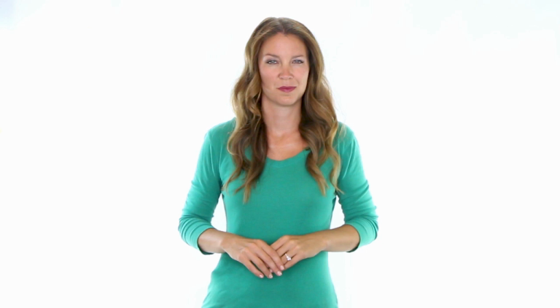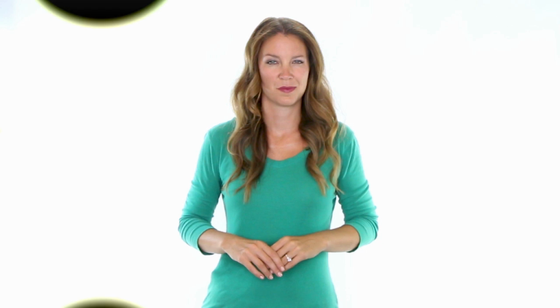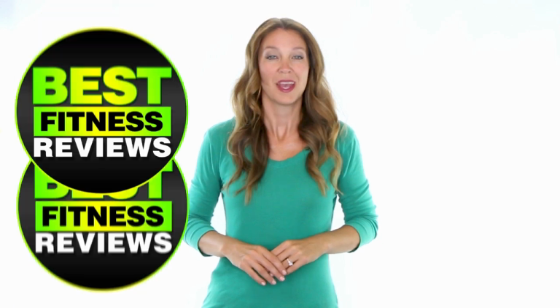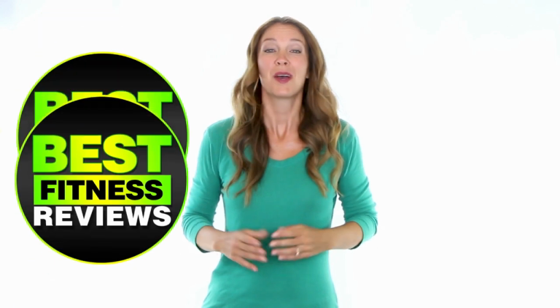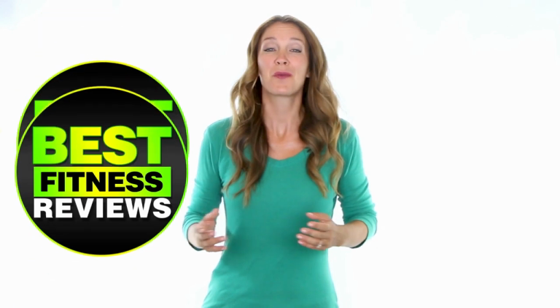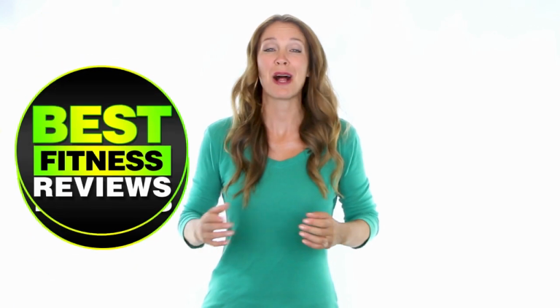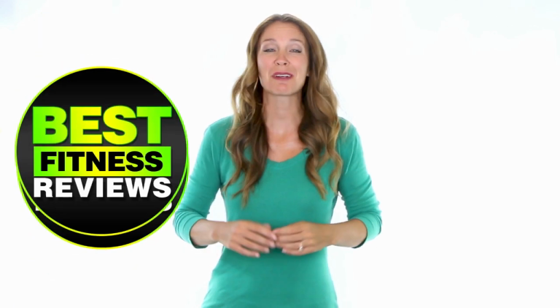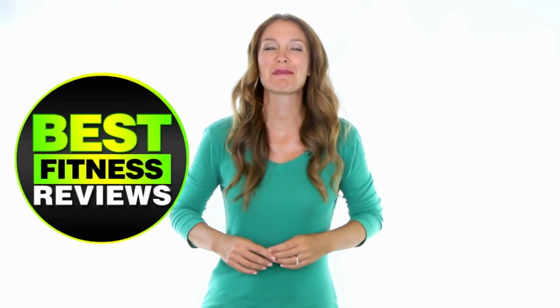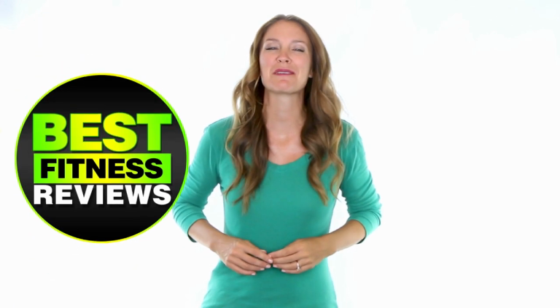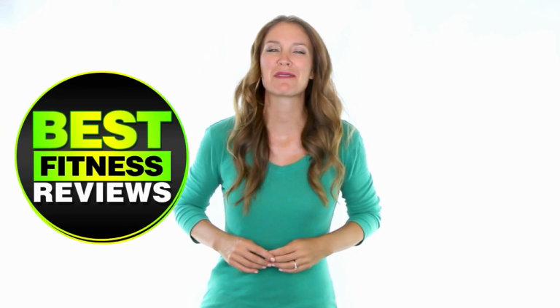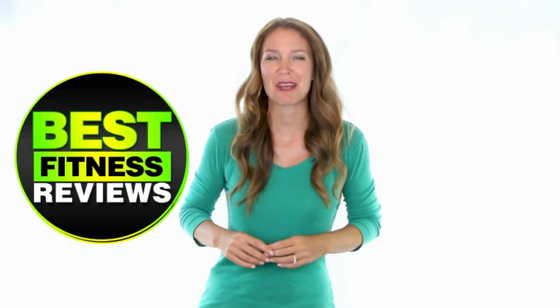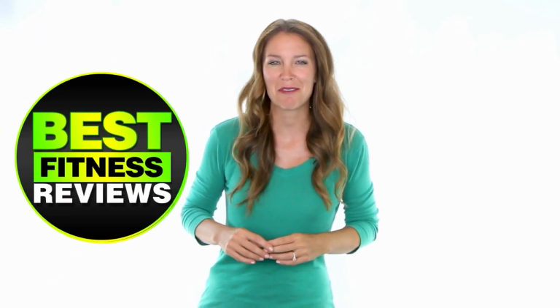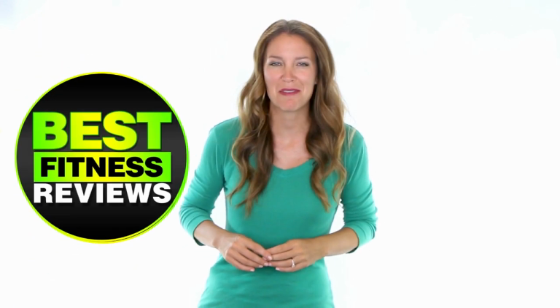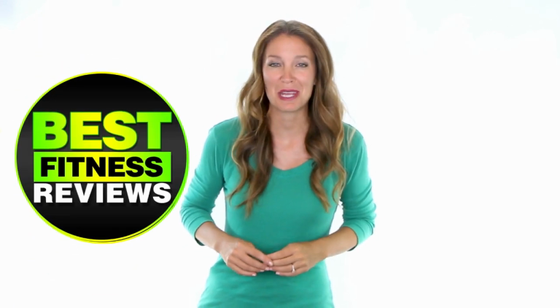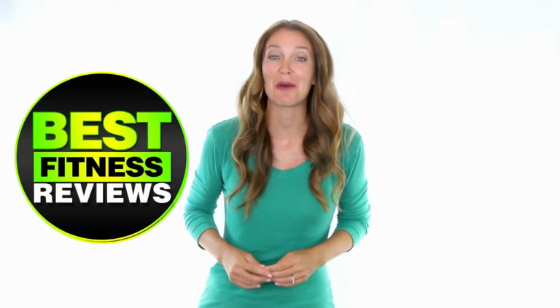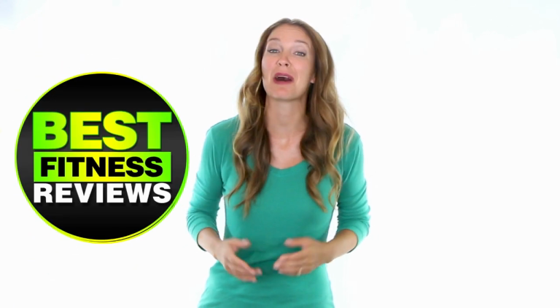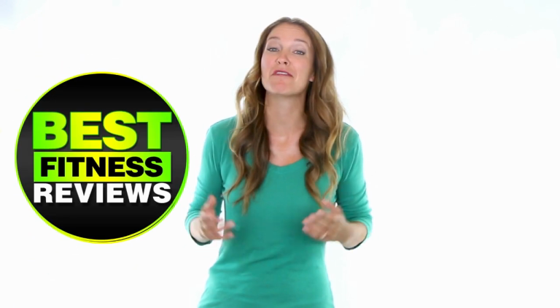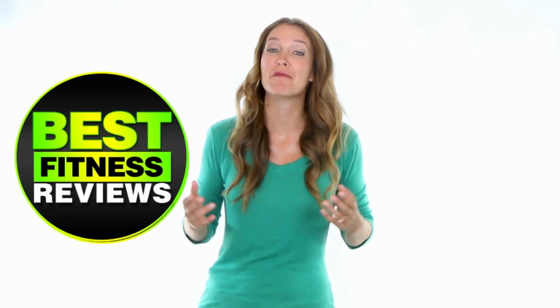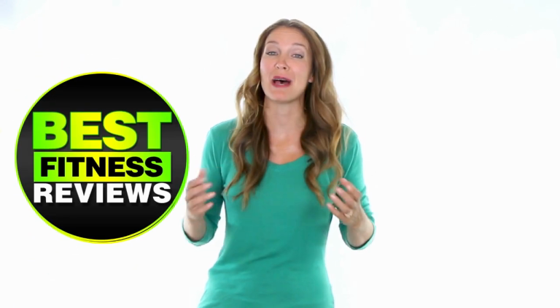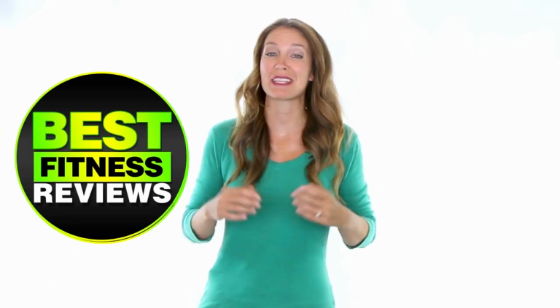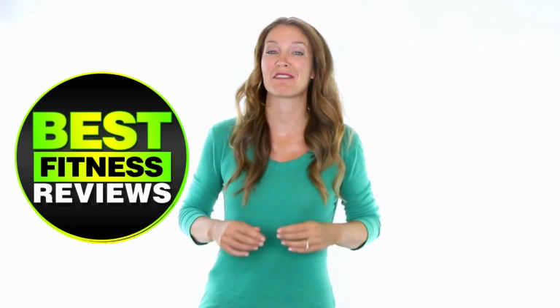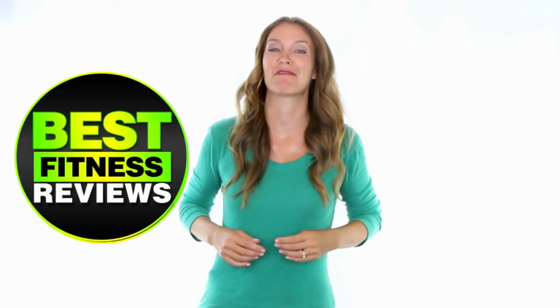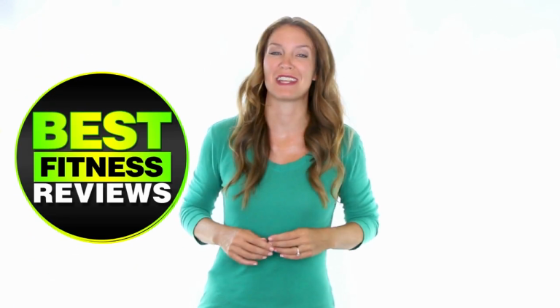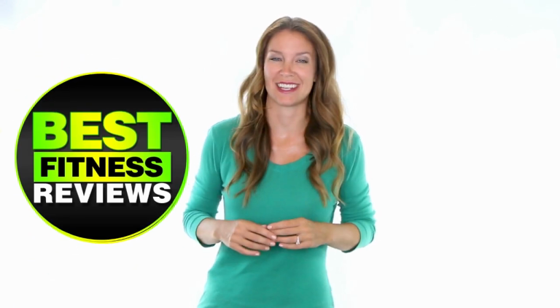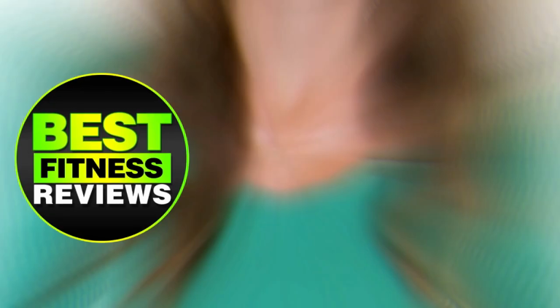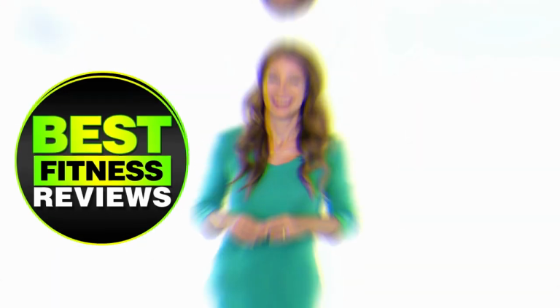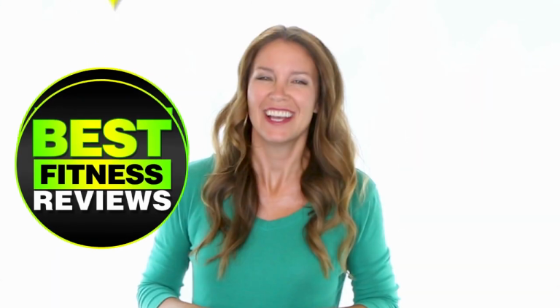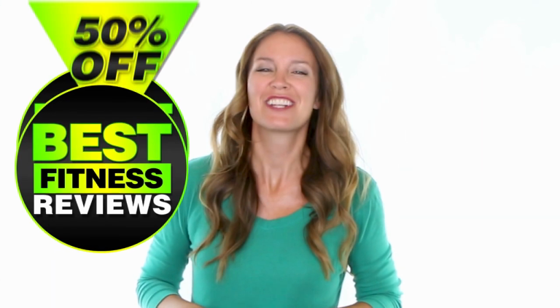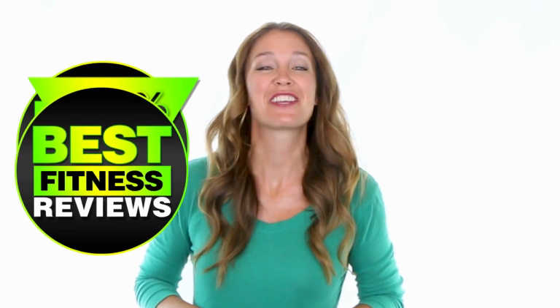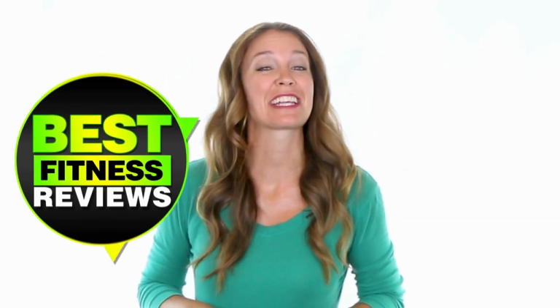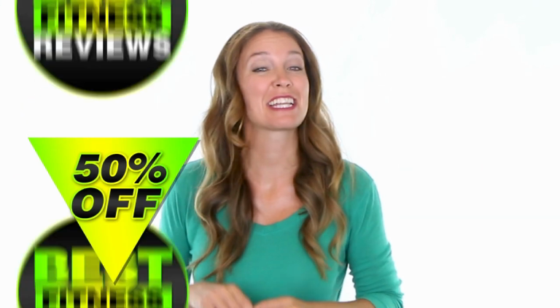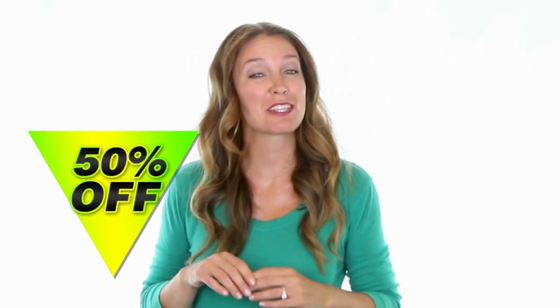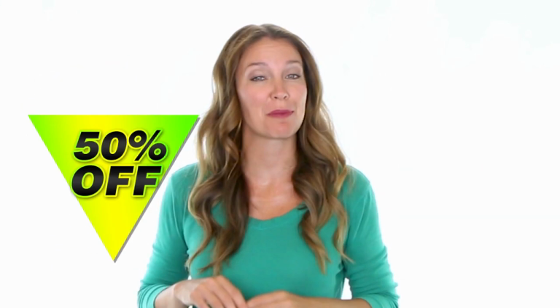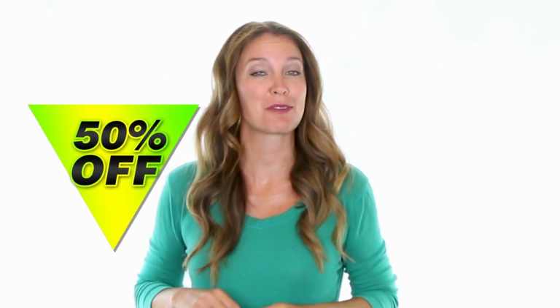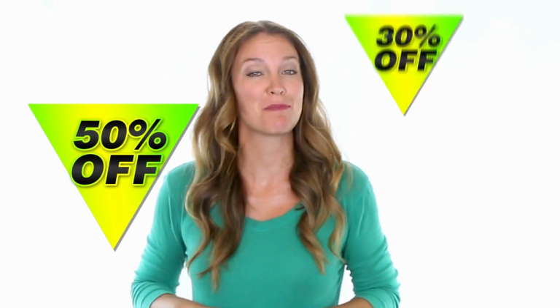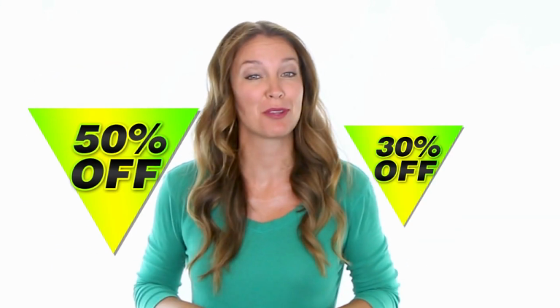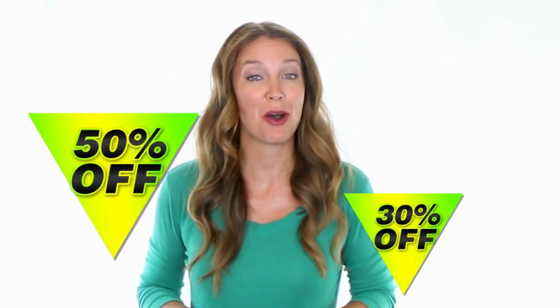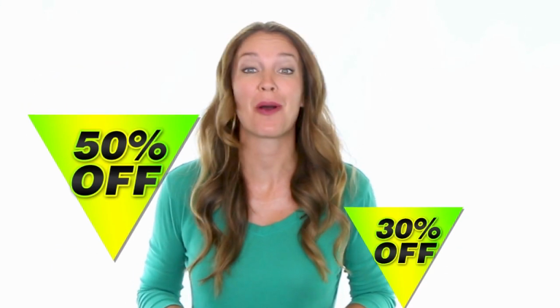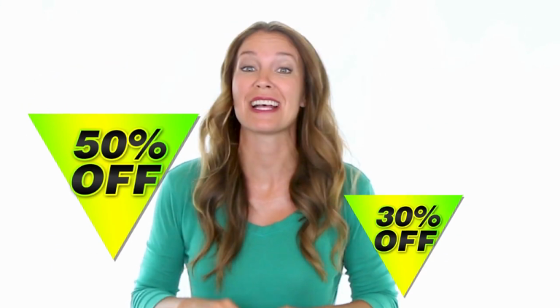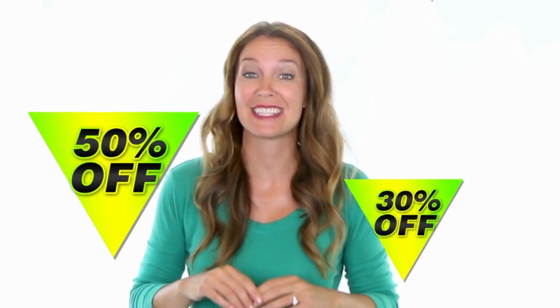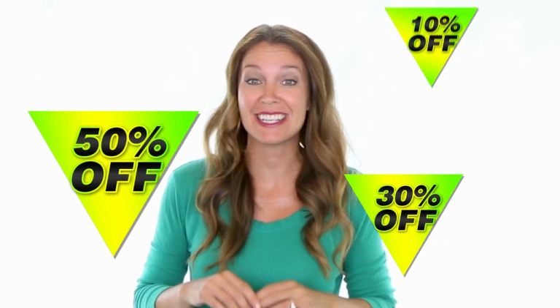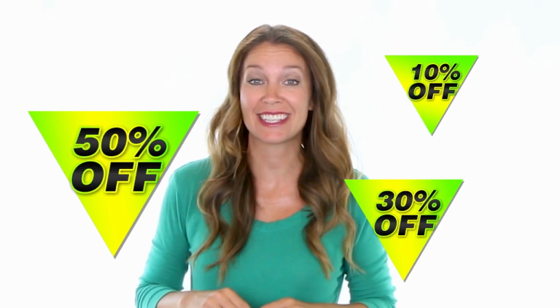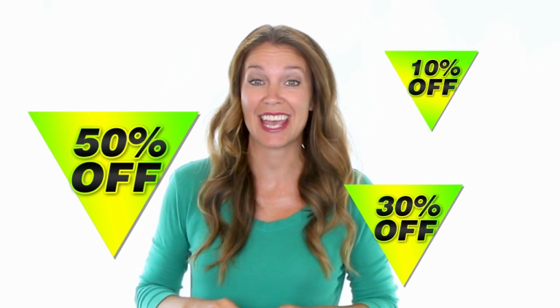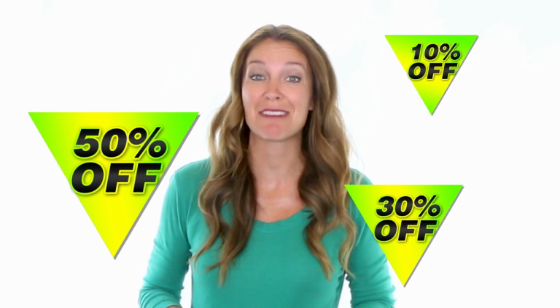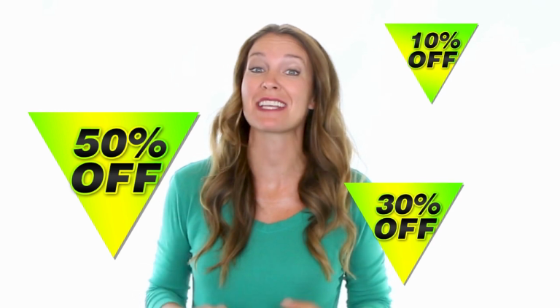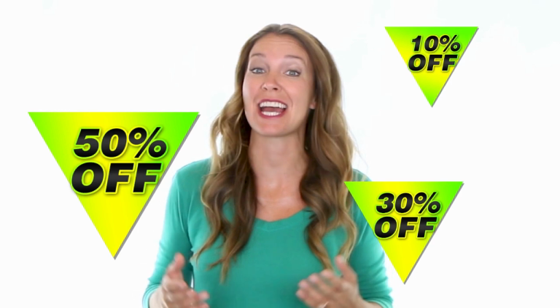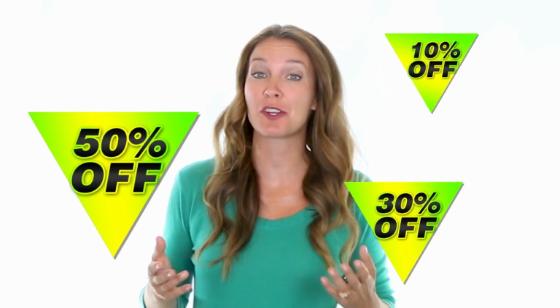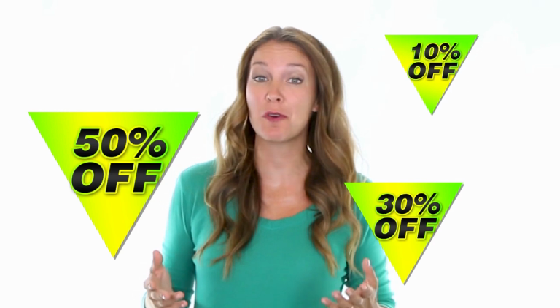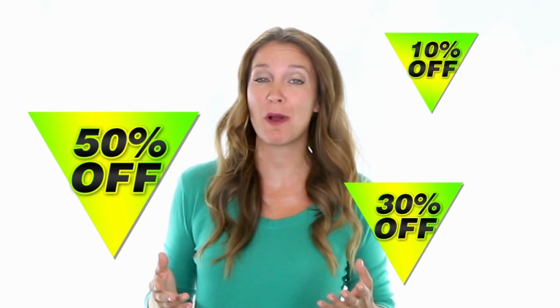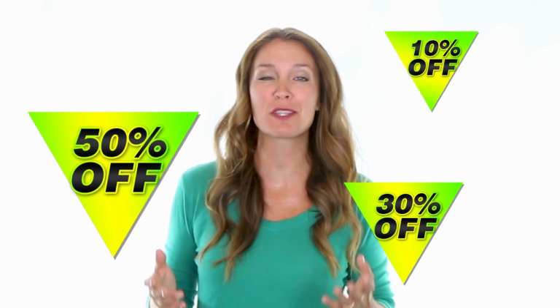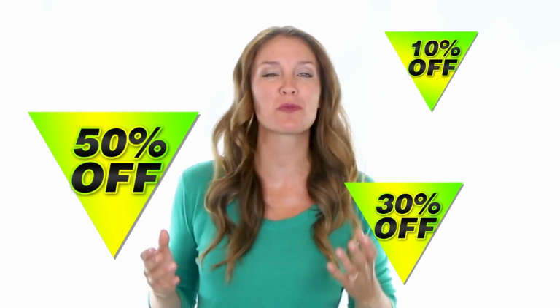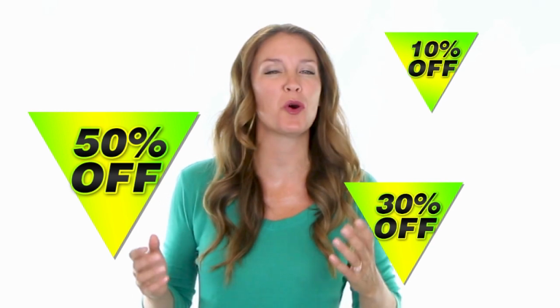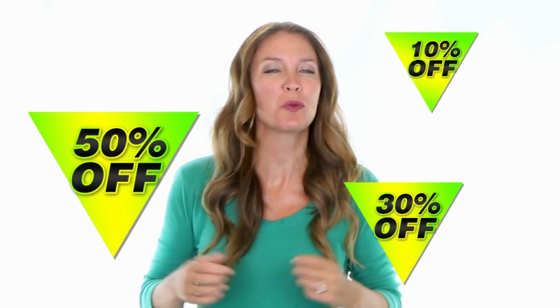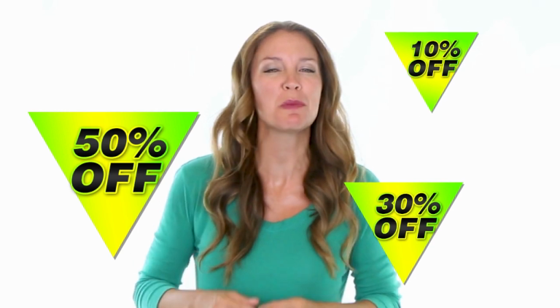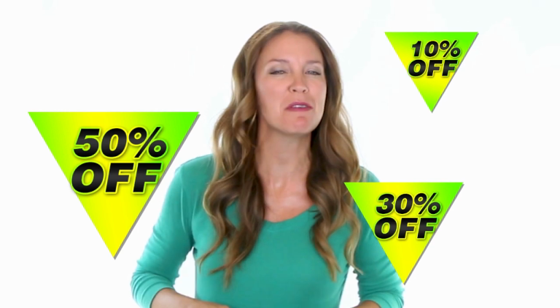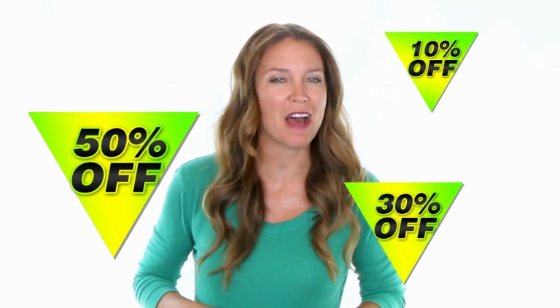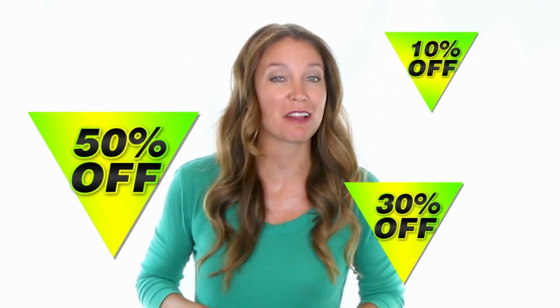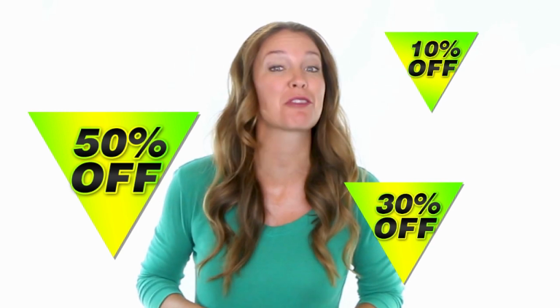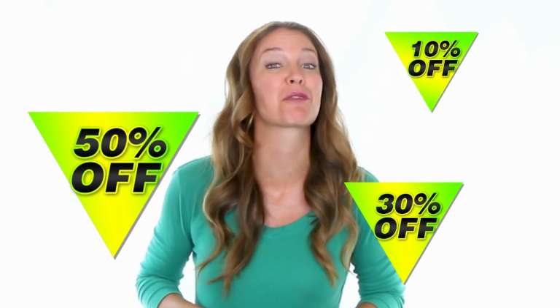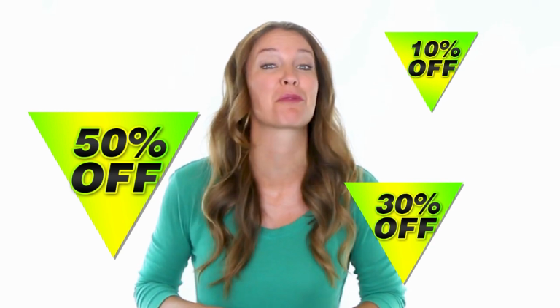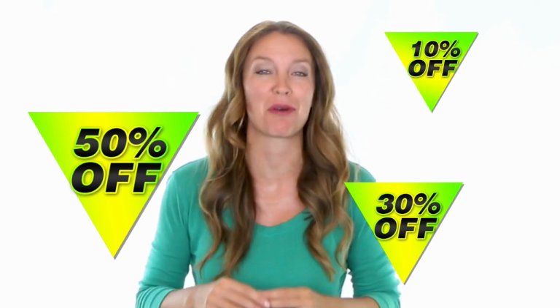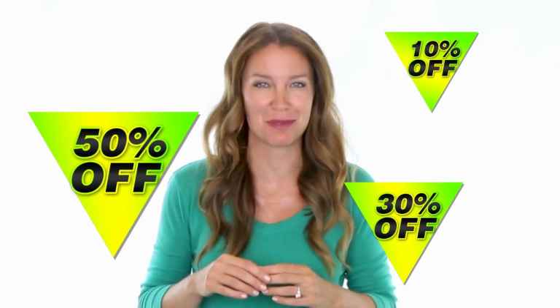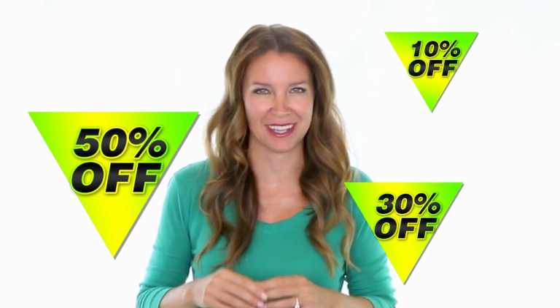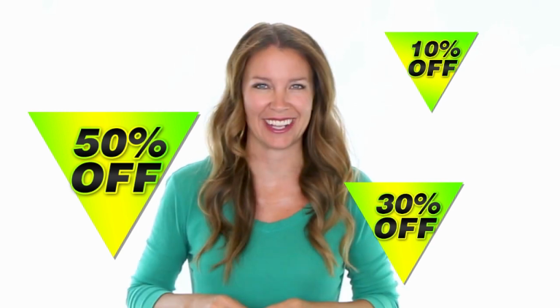Welcome to another video of Best Fitness. Check the description below, as discounts and coupons will only be valid through those links.